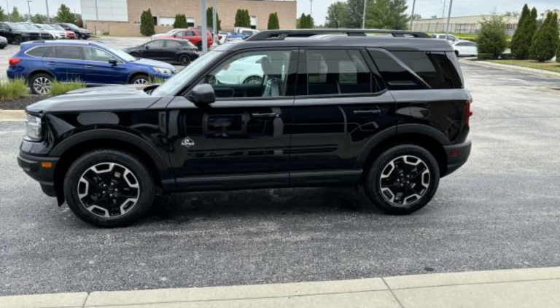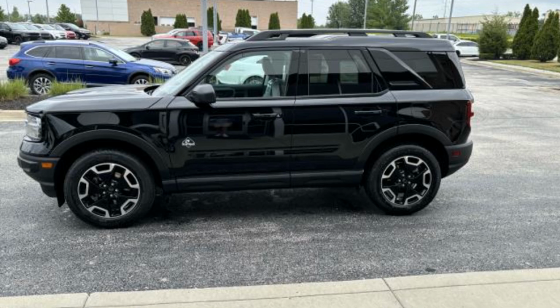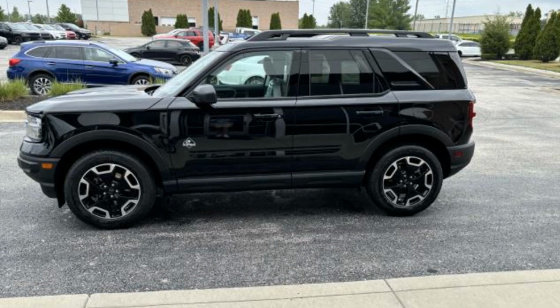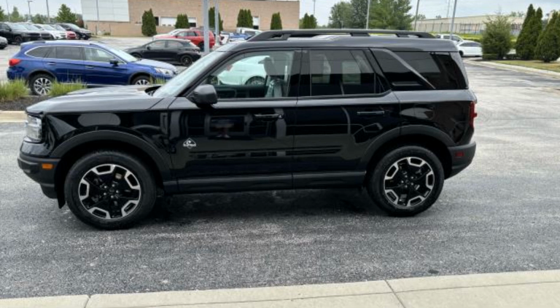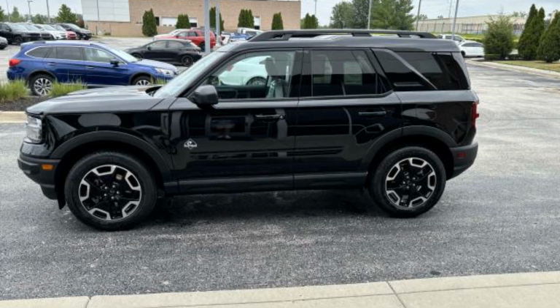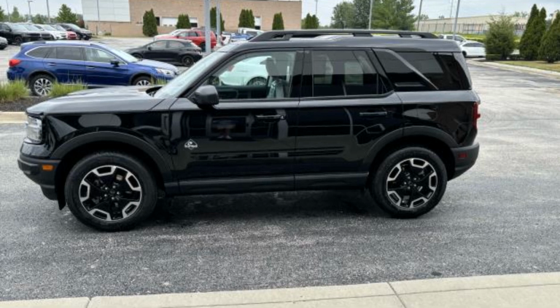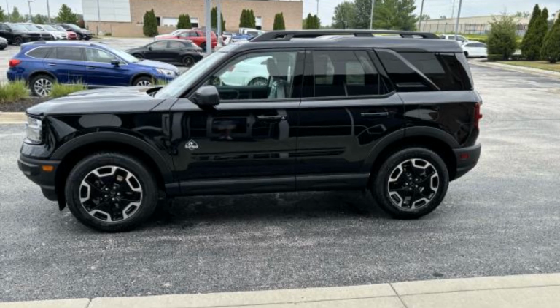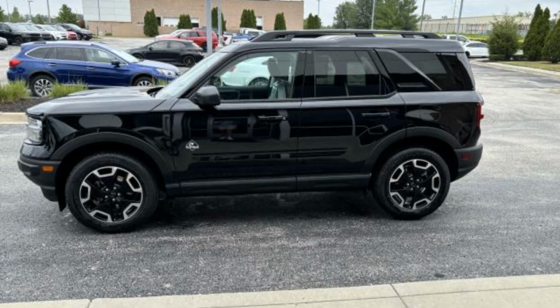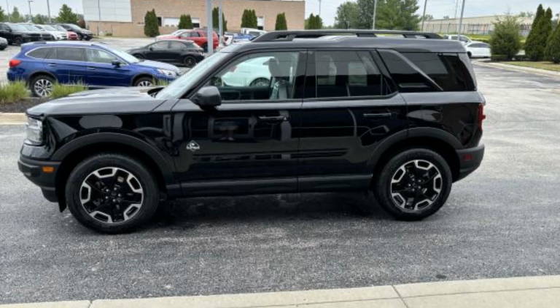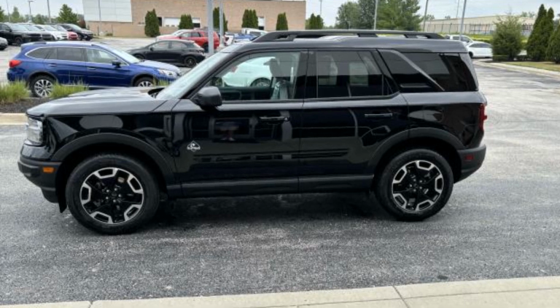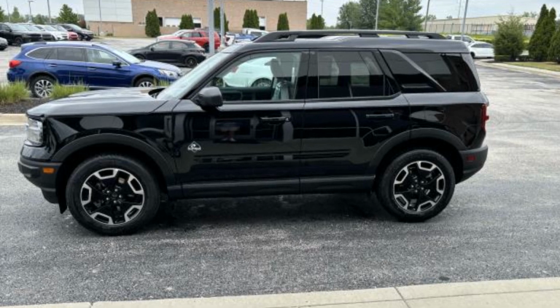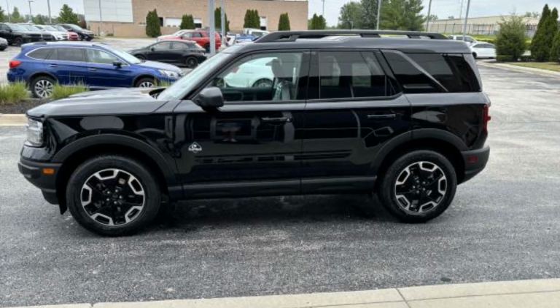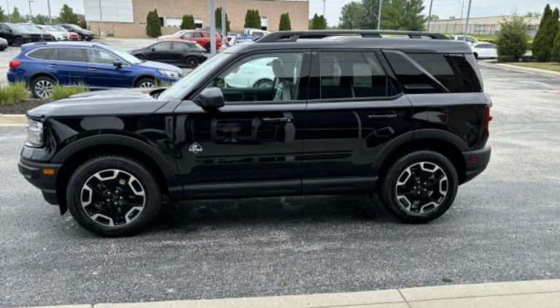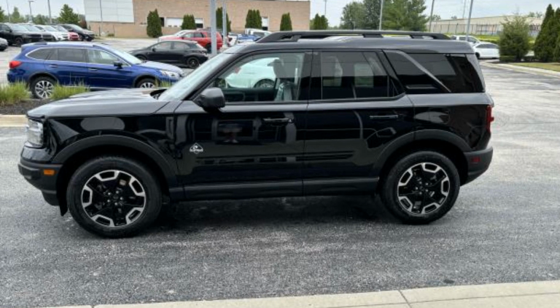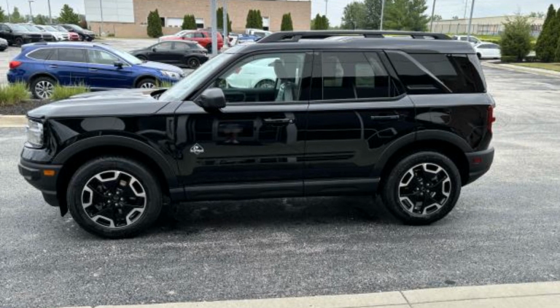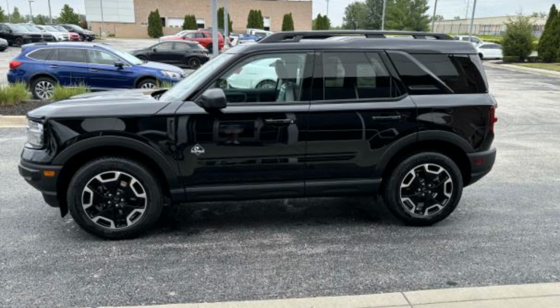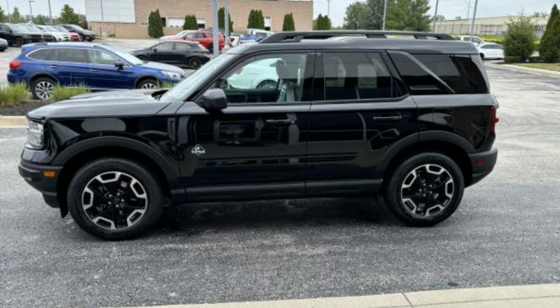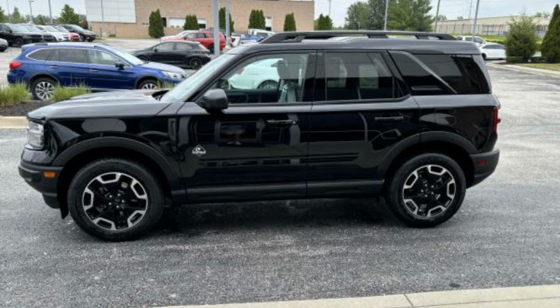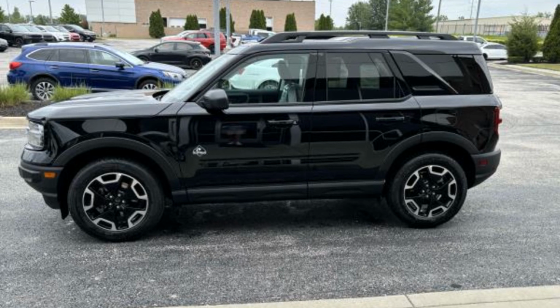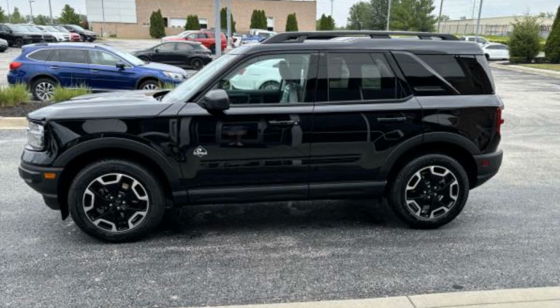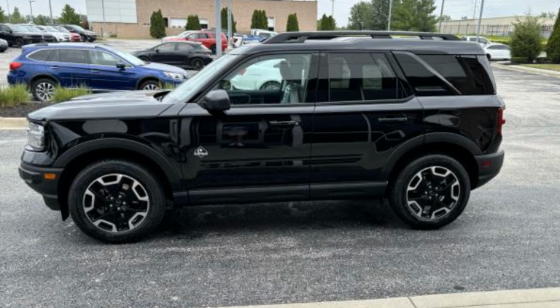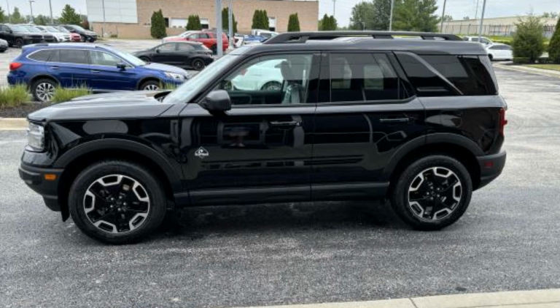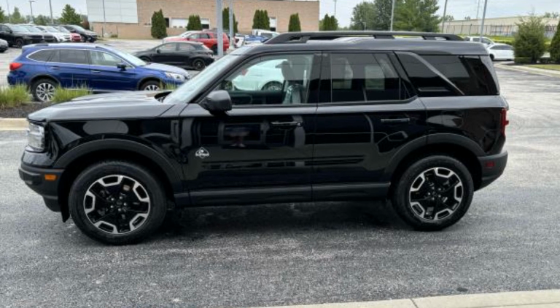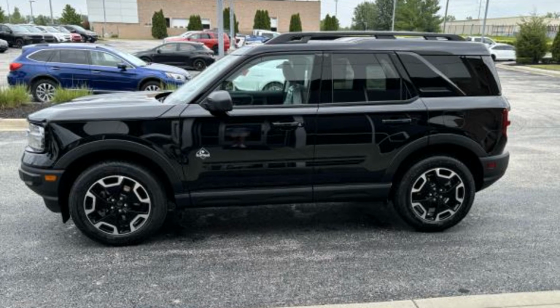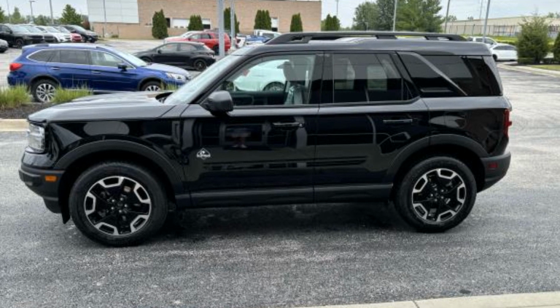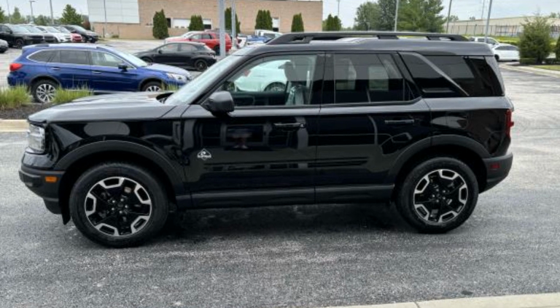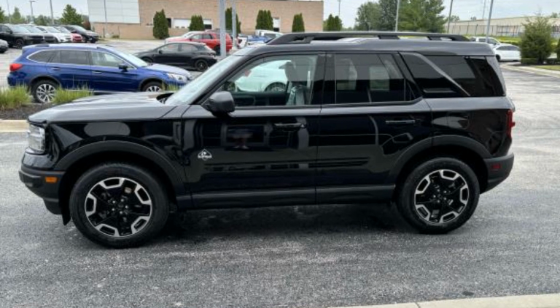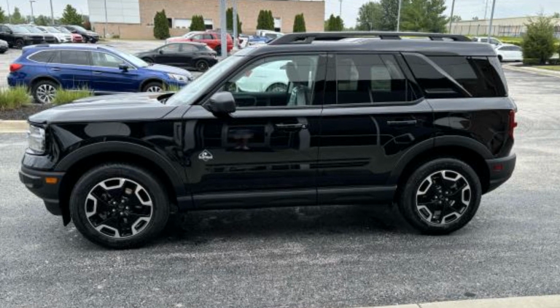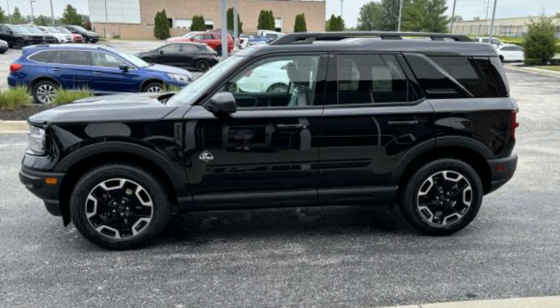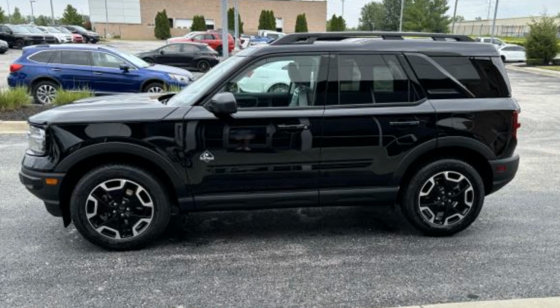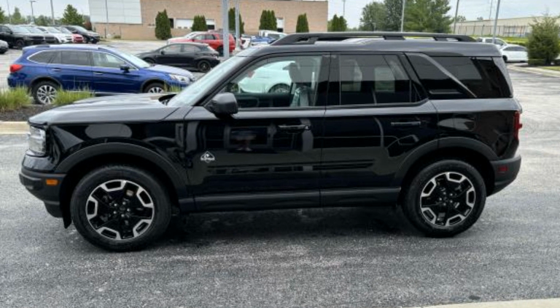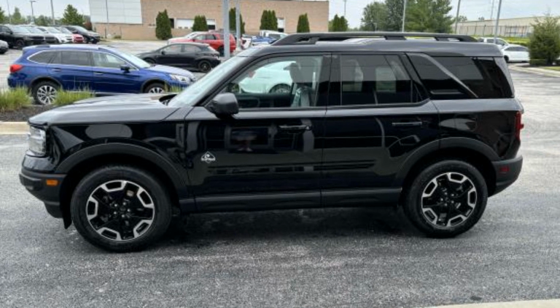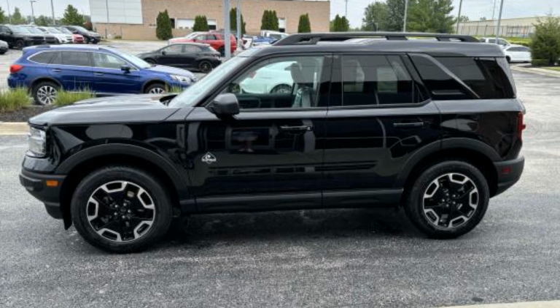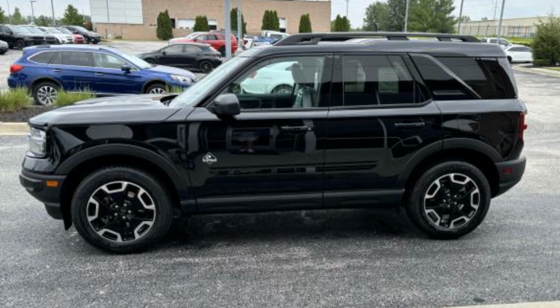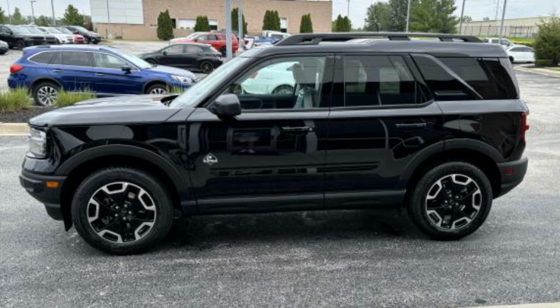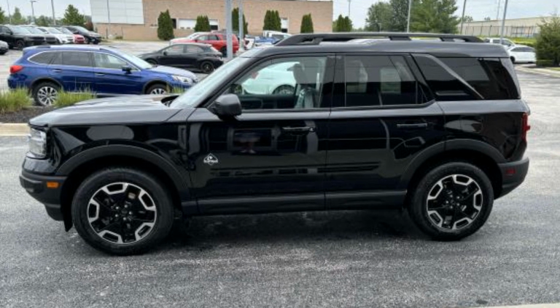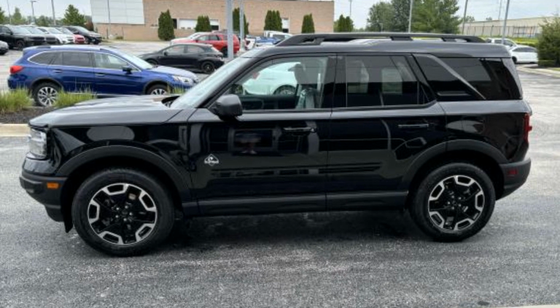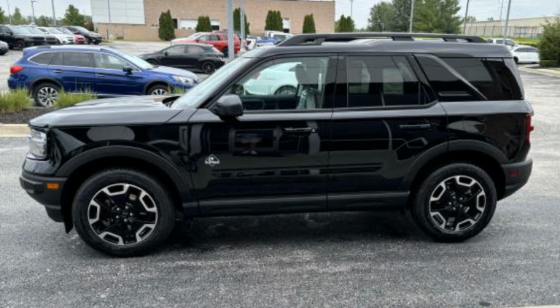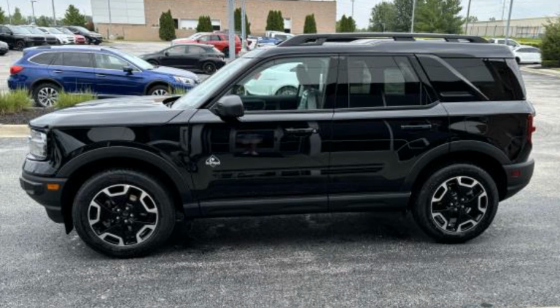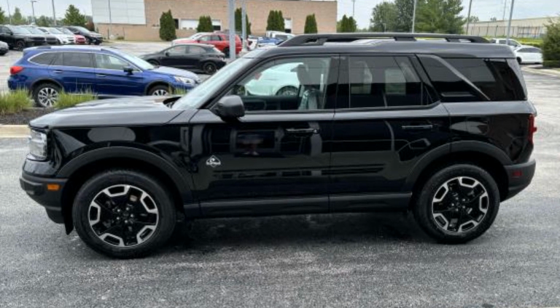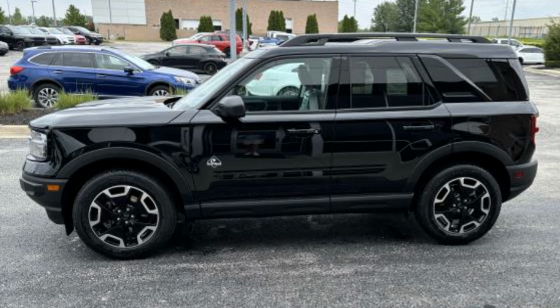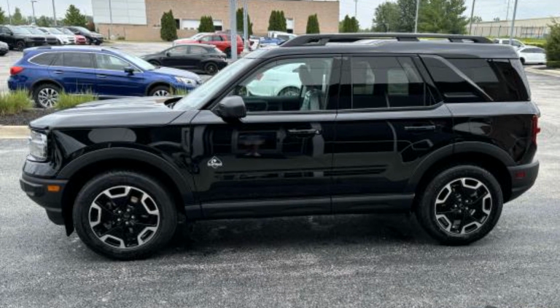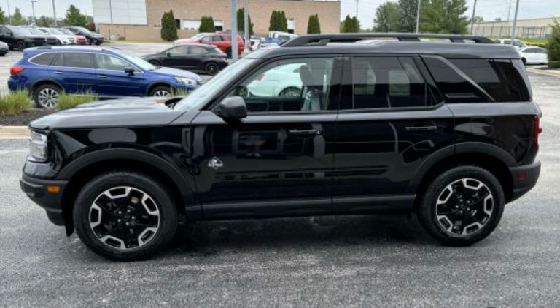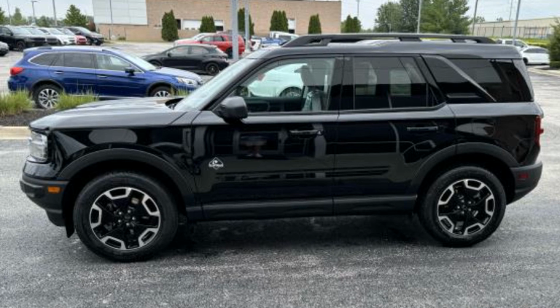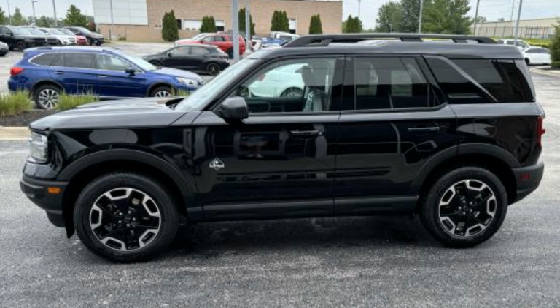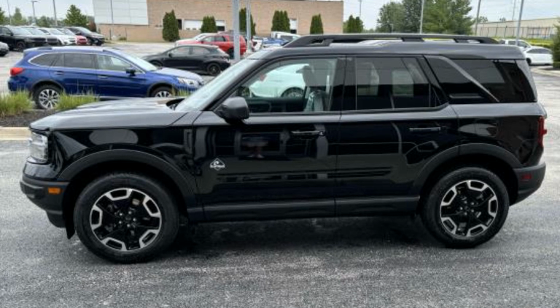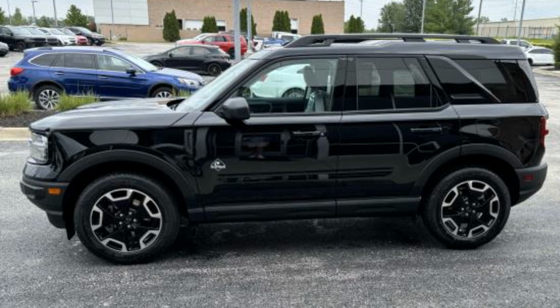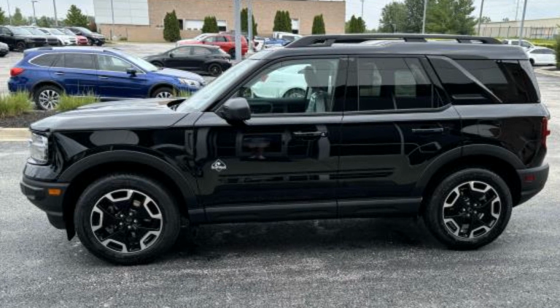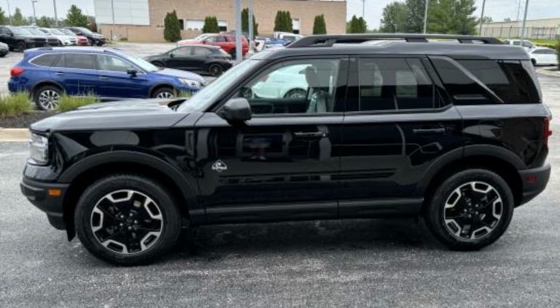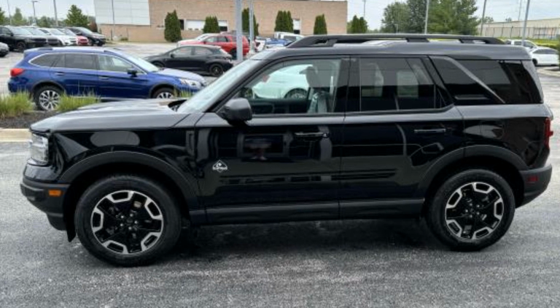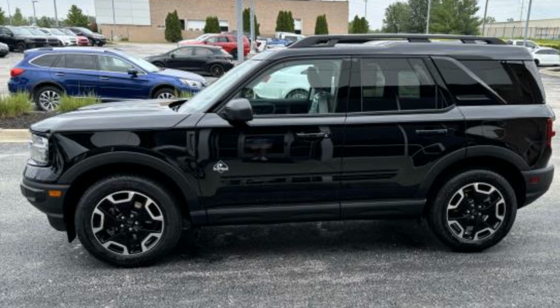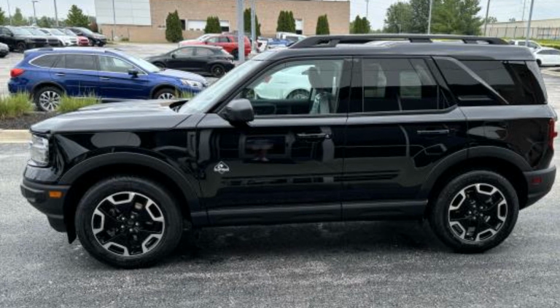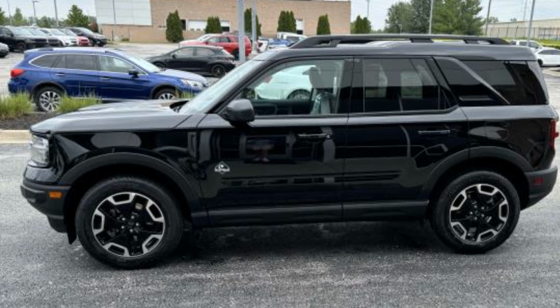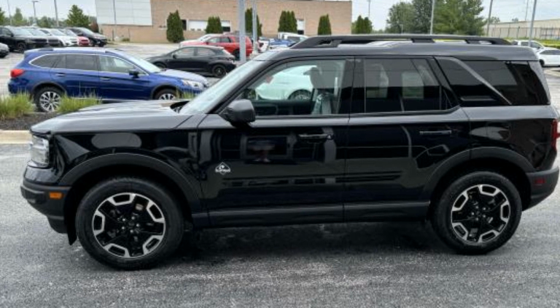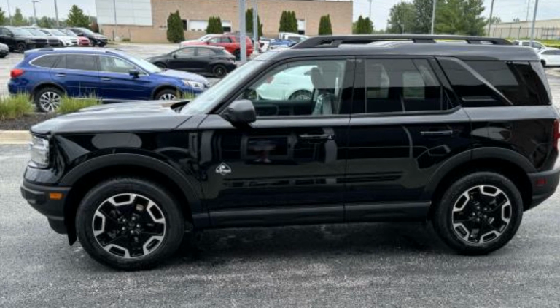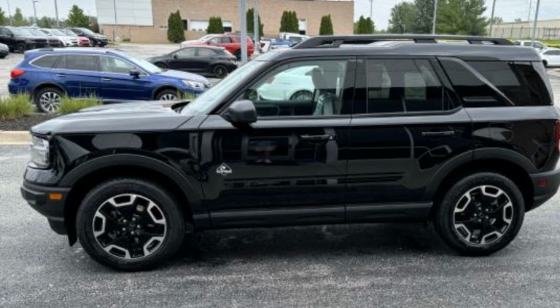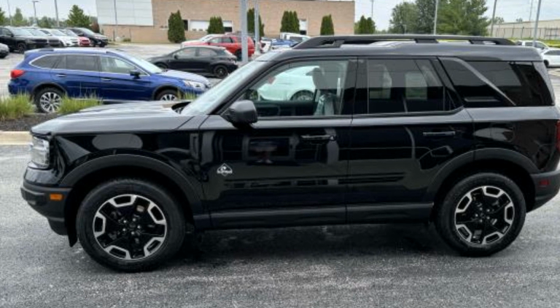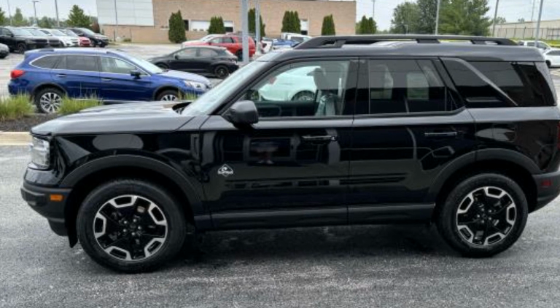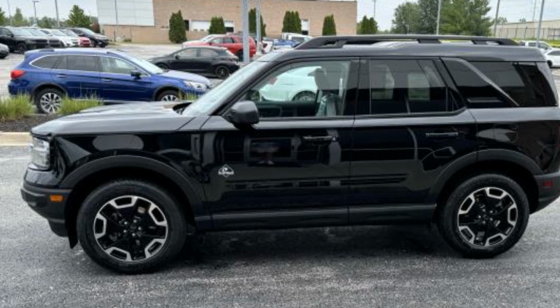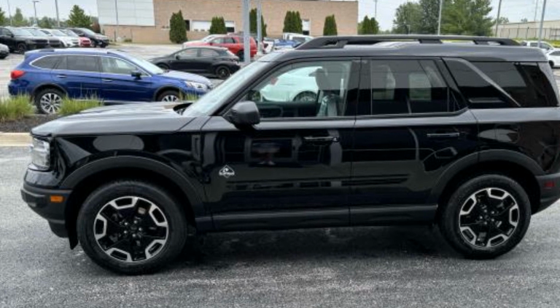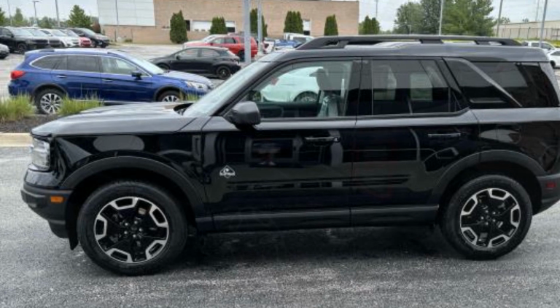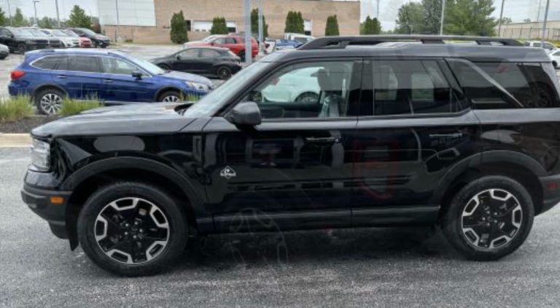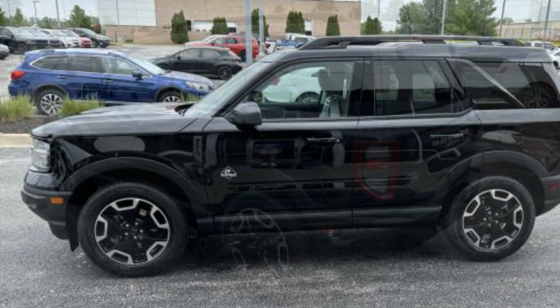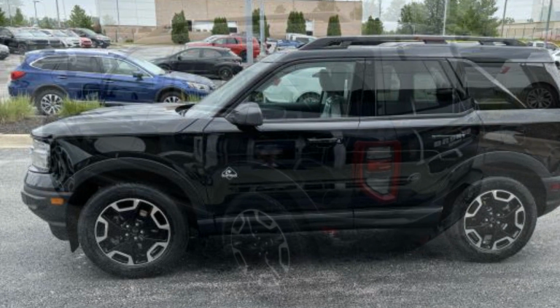2024 Ford Bronco Sport. This SUV offers space as well as power and performance.